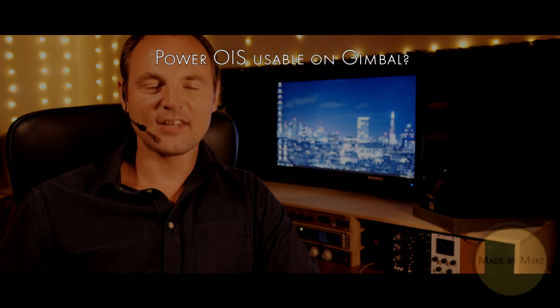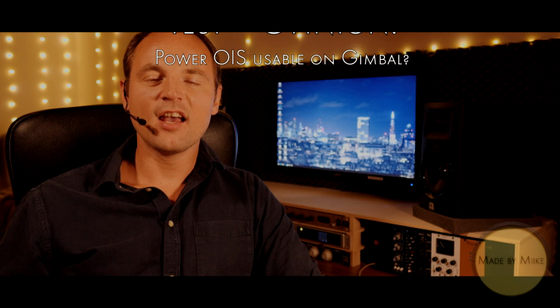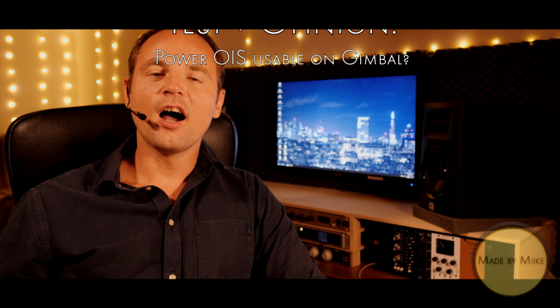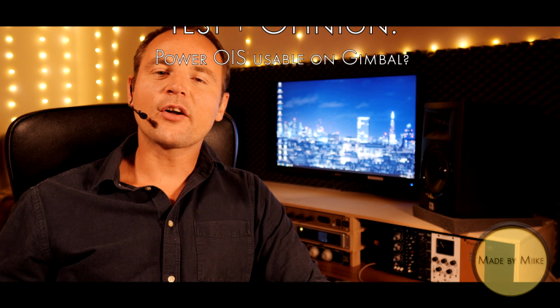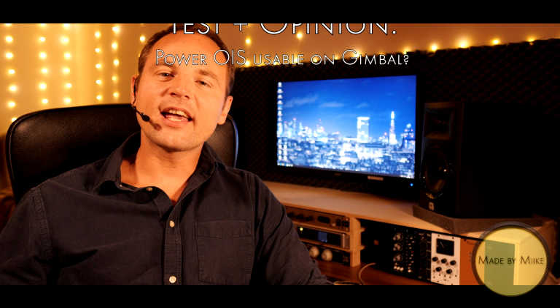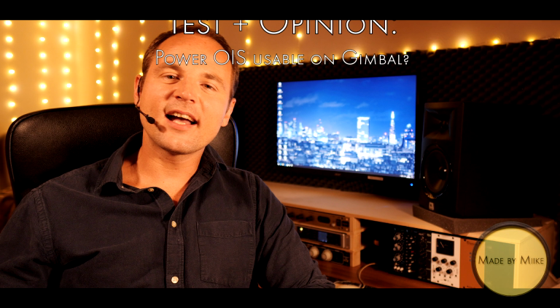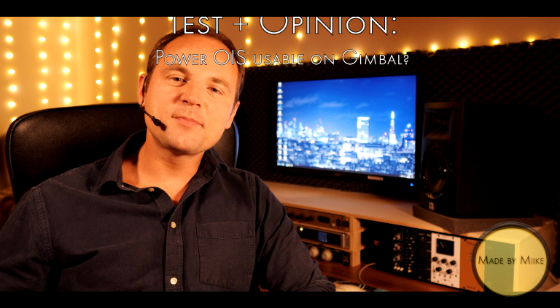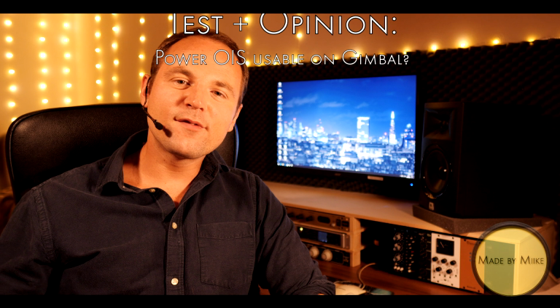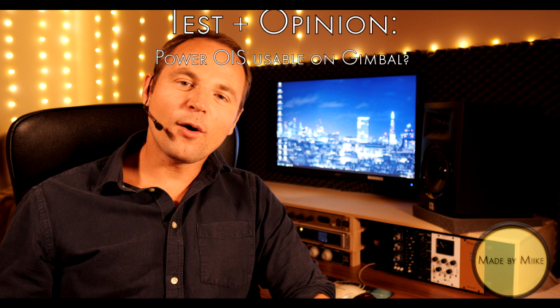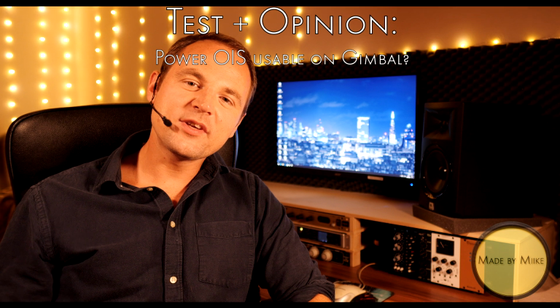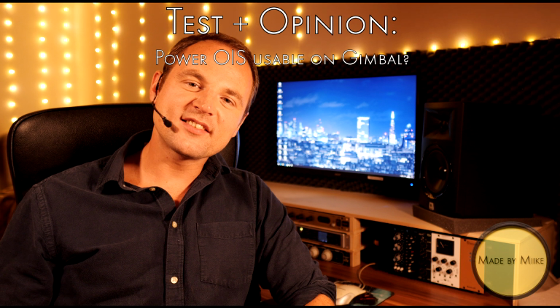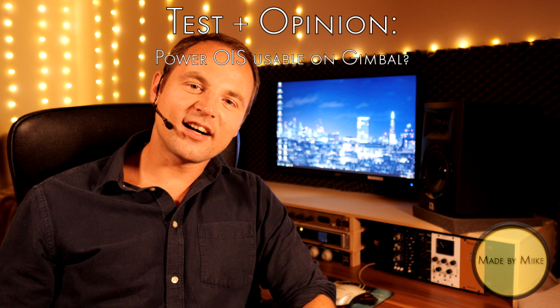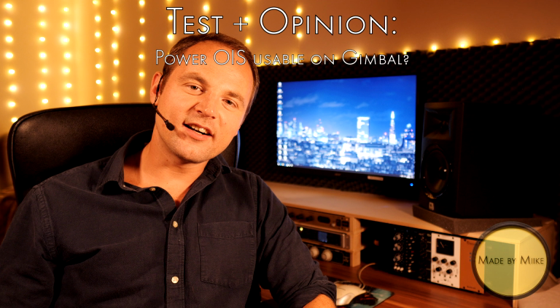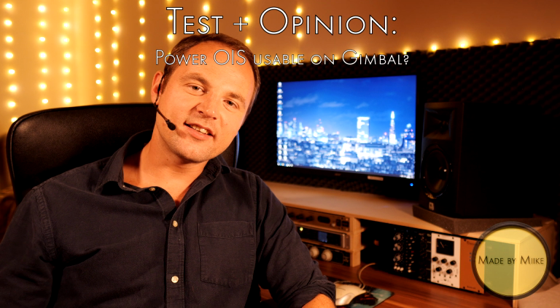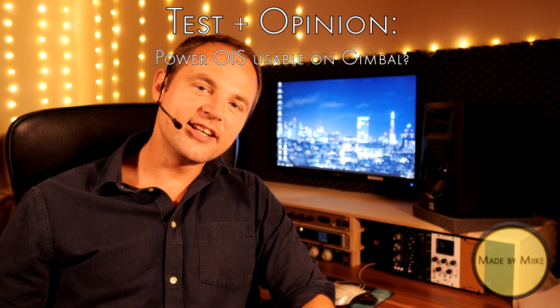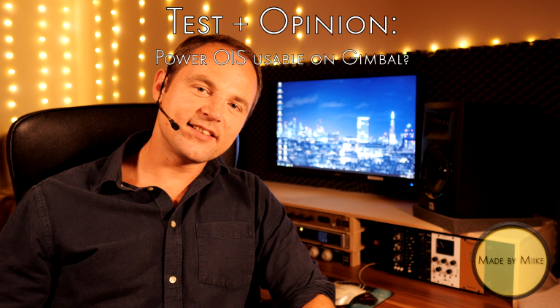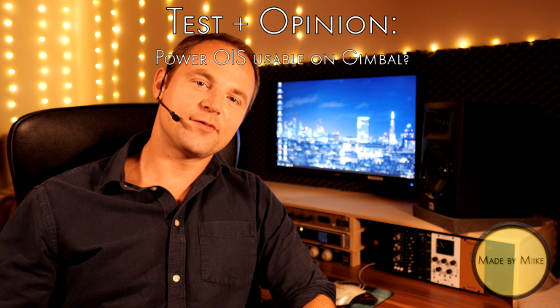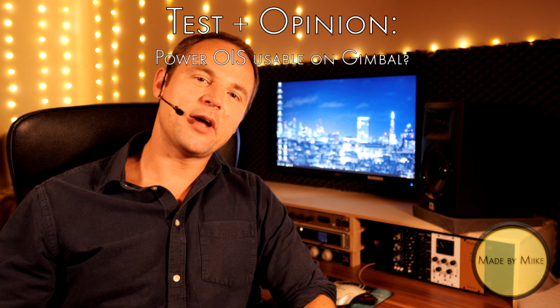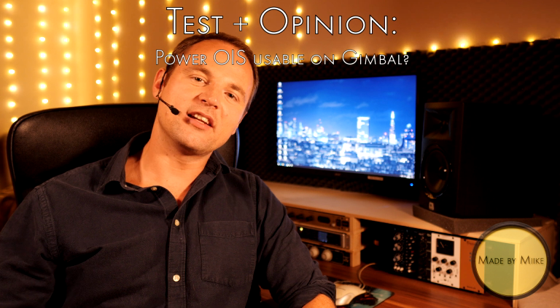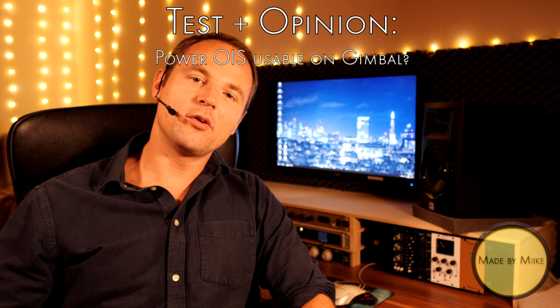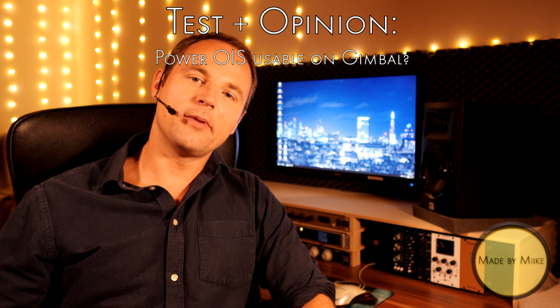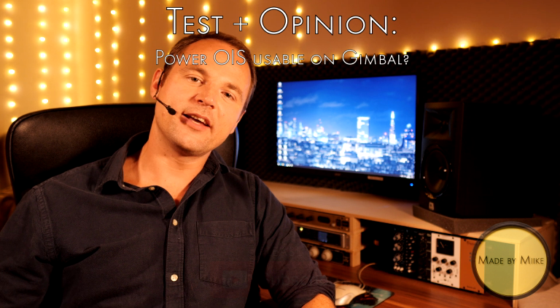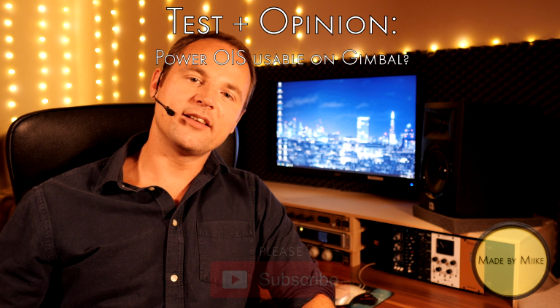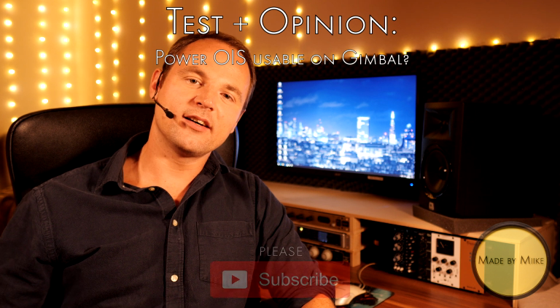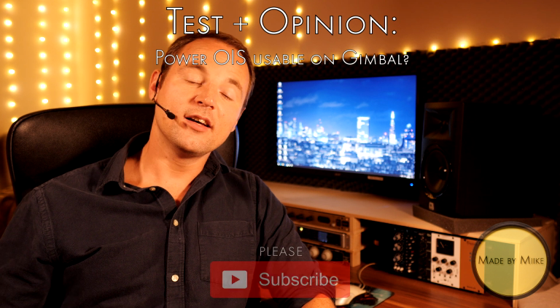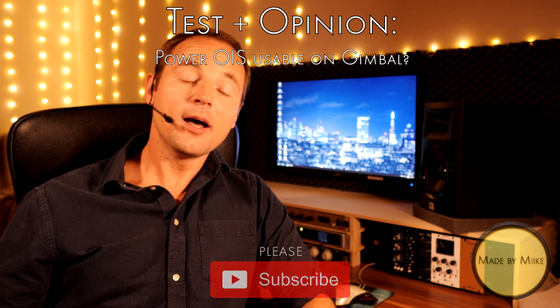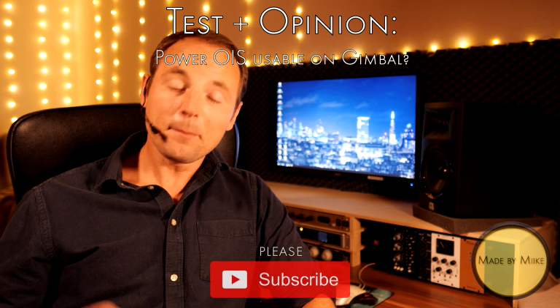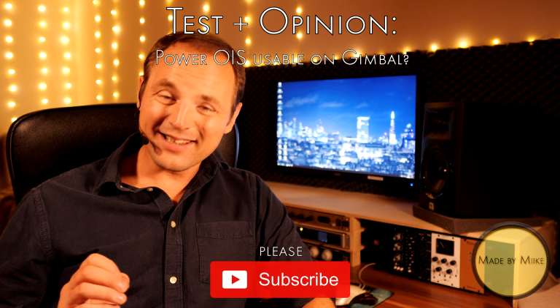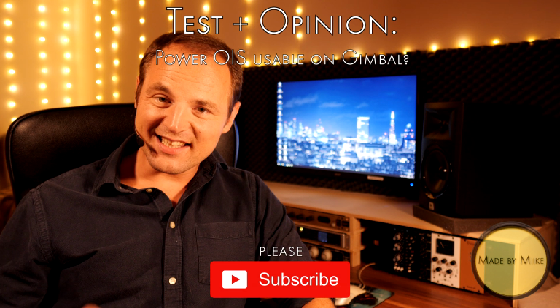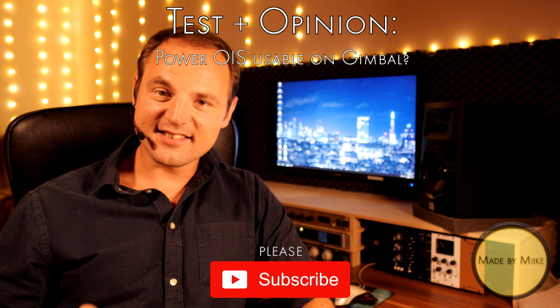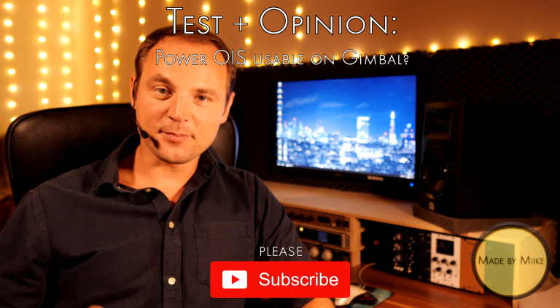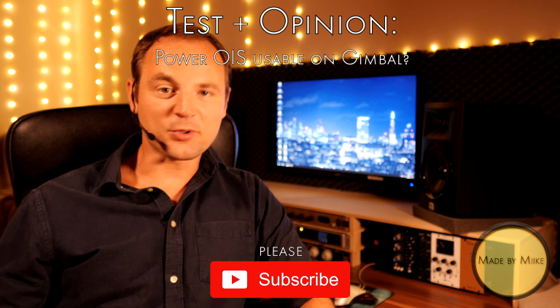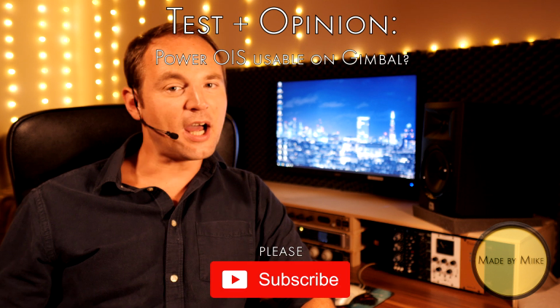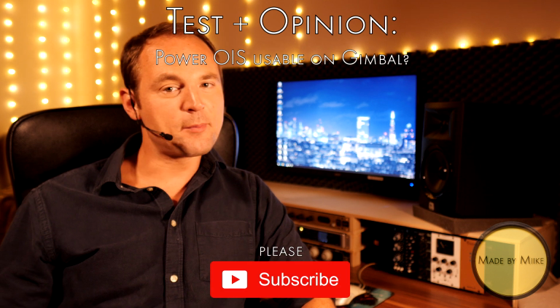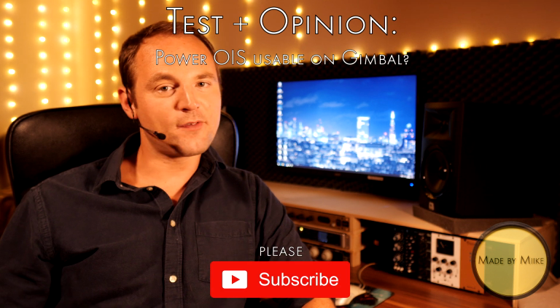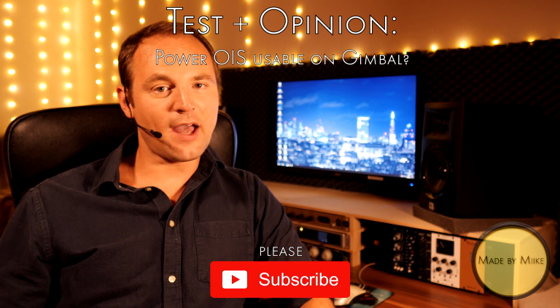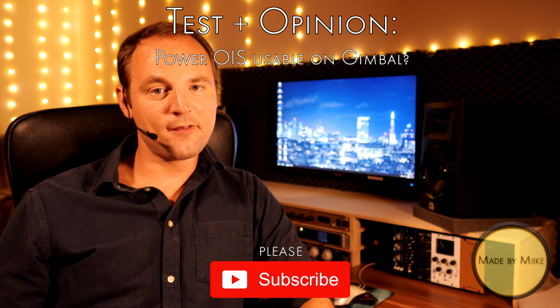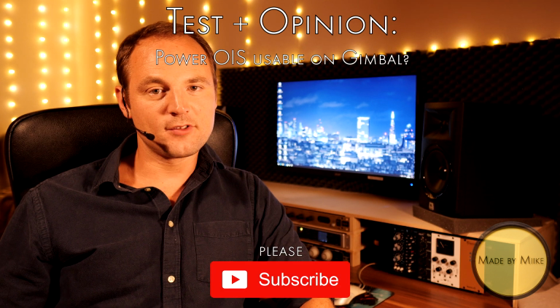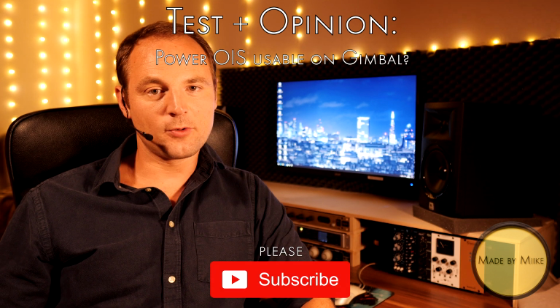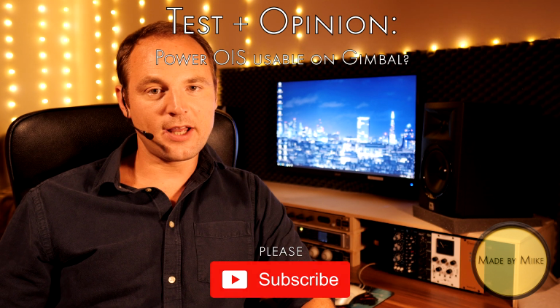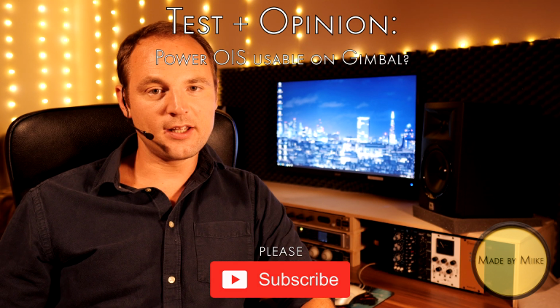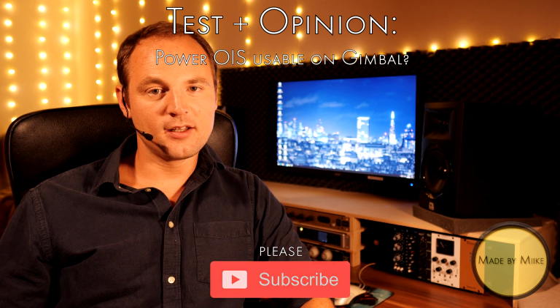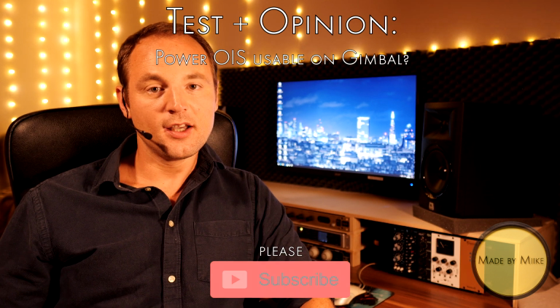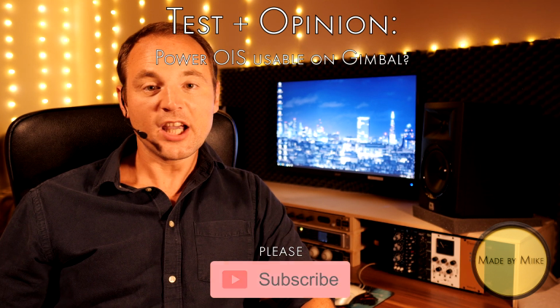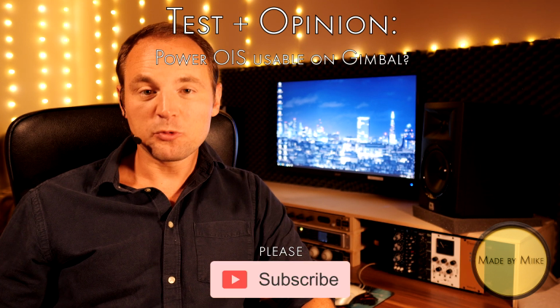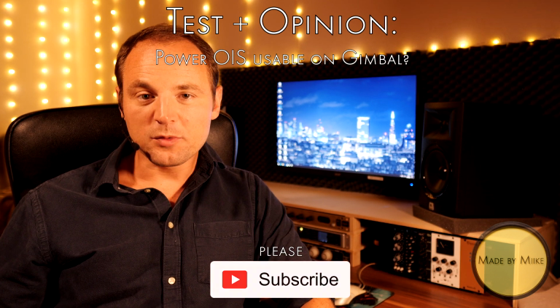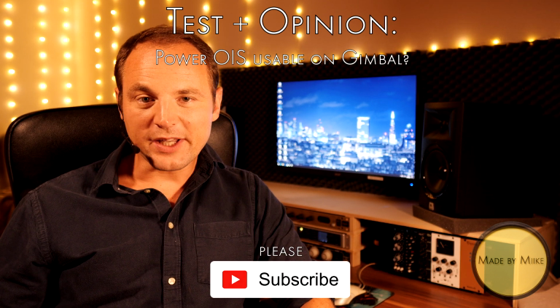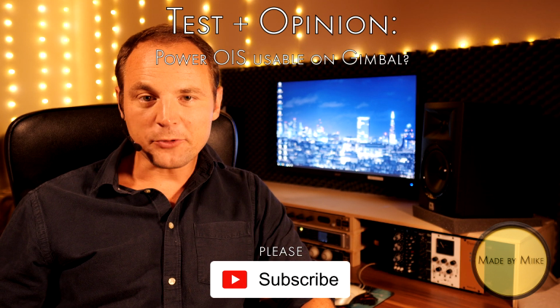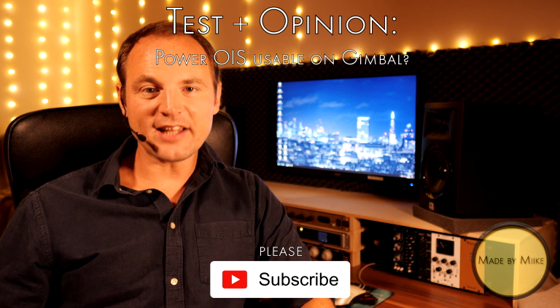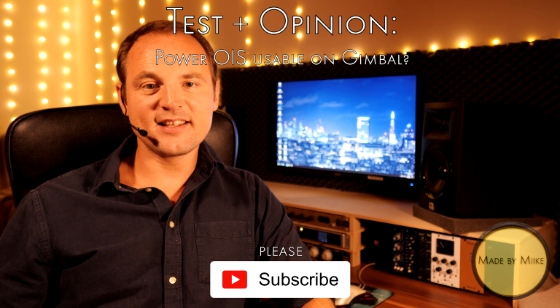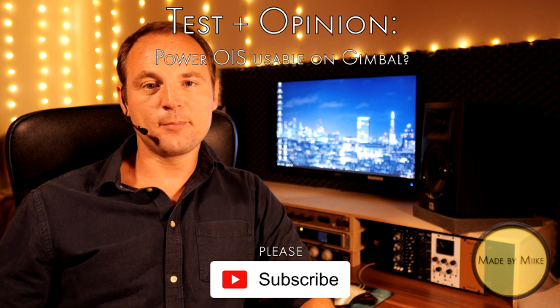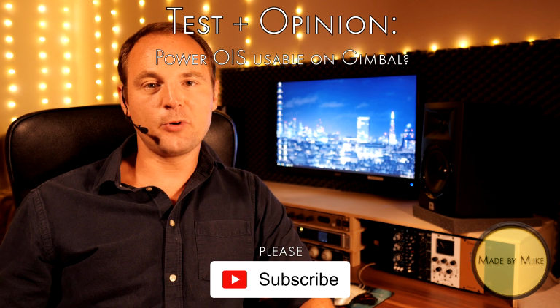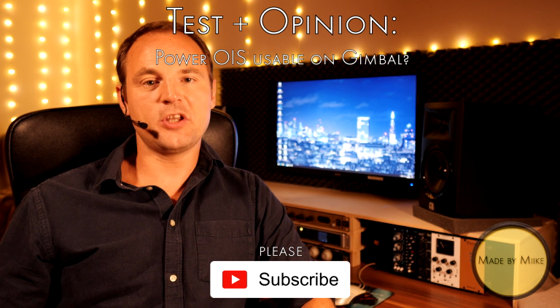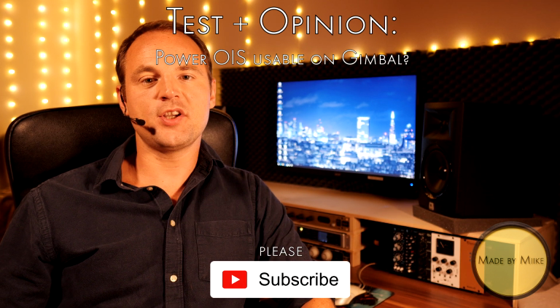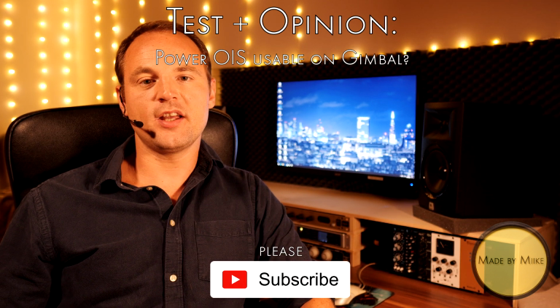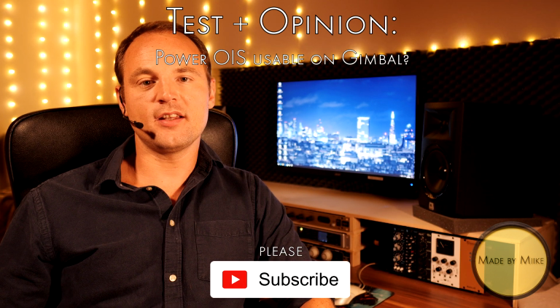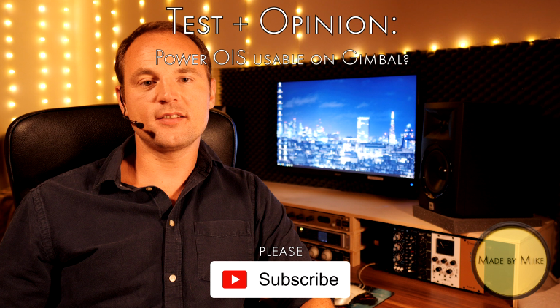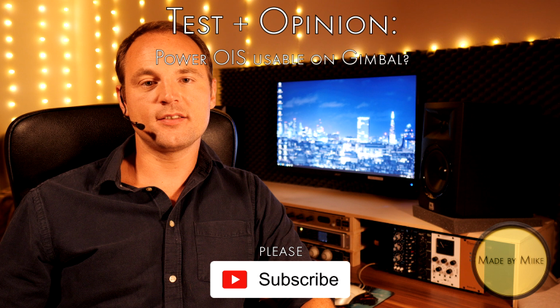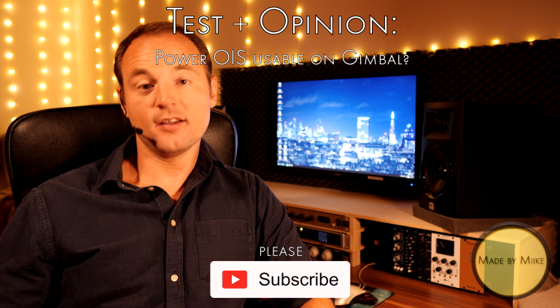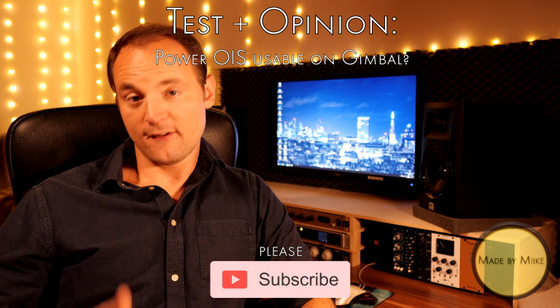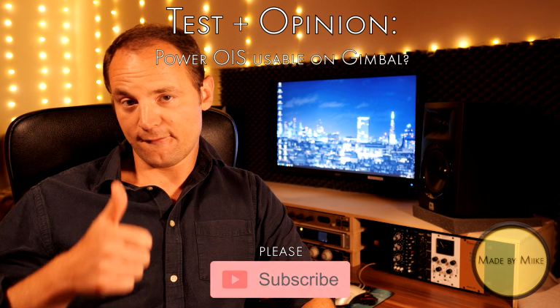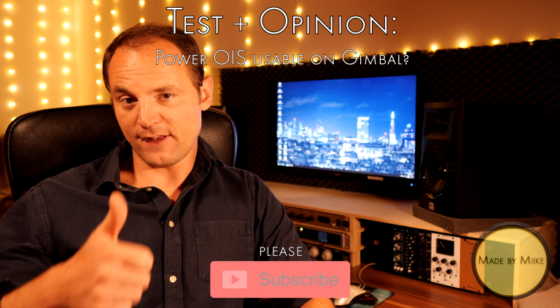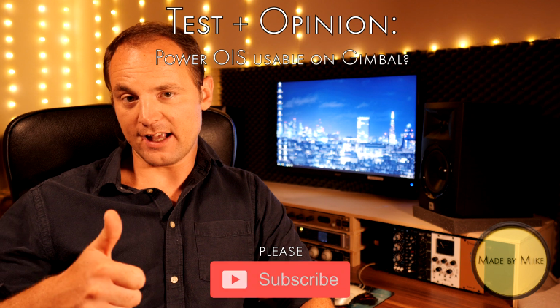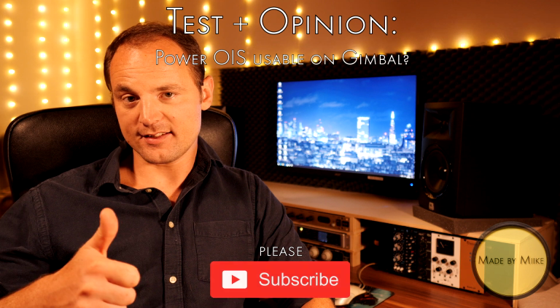Okay guys, before we start, here's the friendly reminder. Please subscribe if you haven't already. It would be greatly appreciated. Thanks!